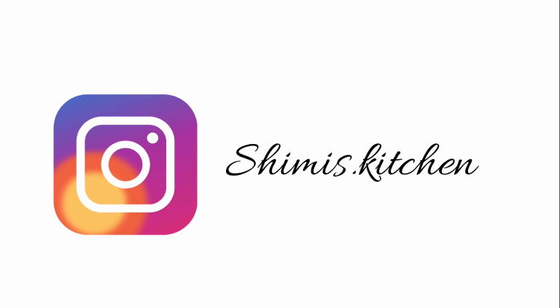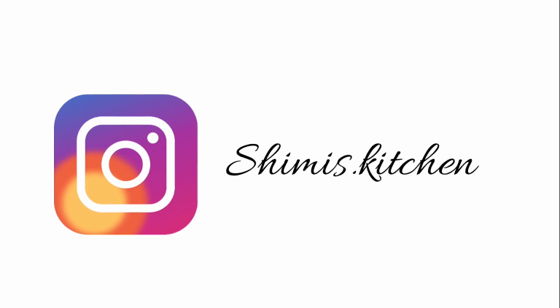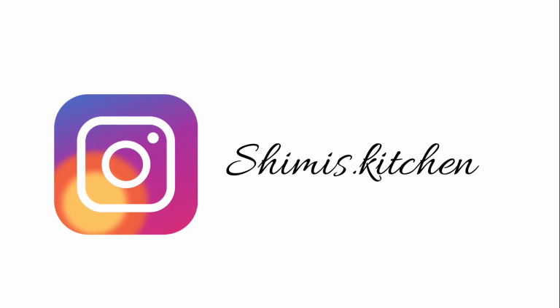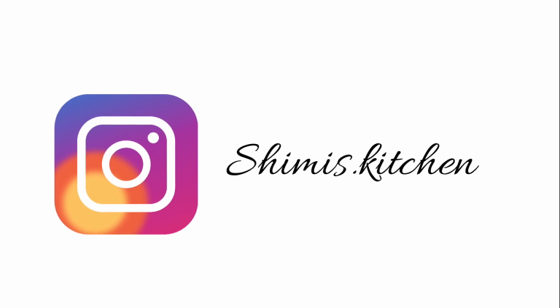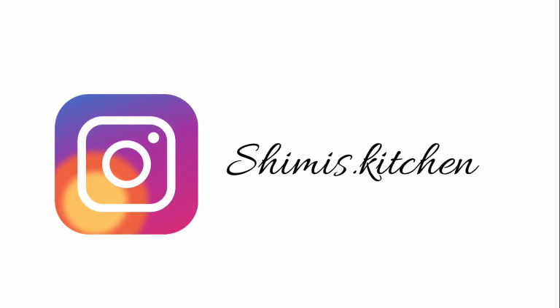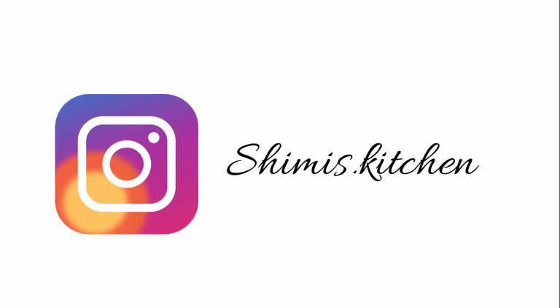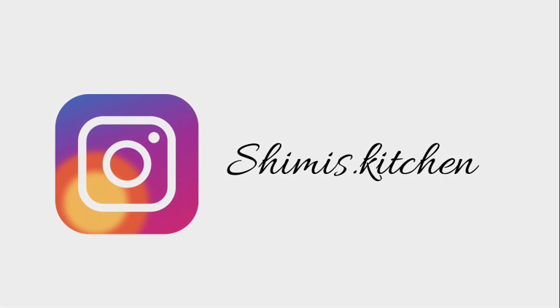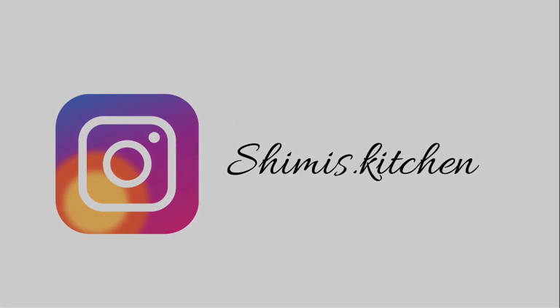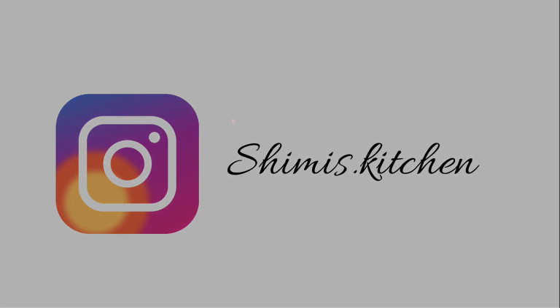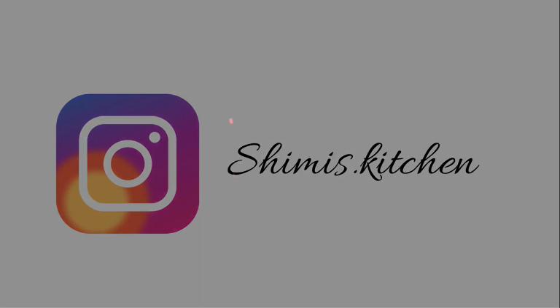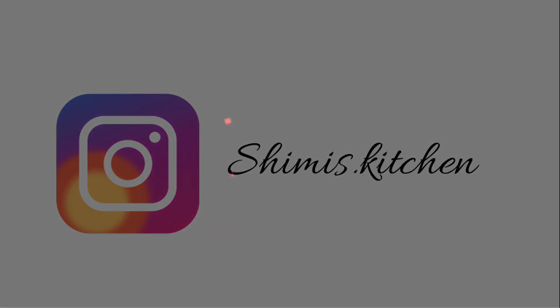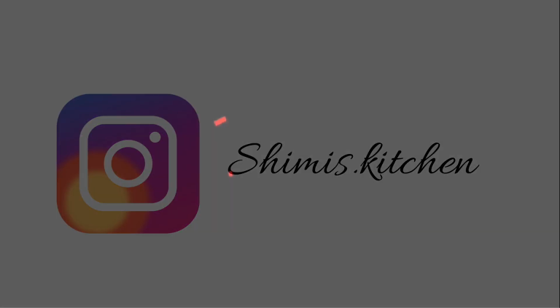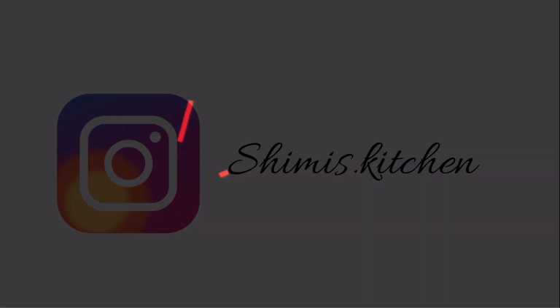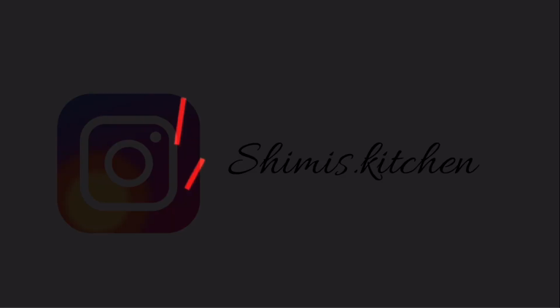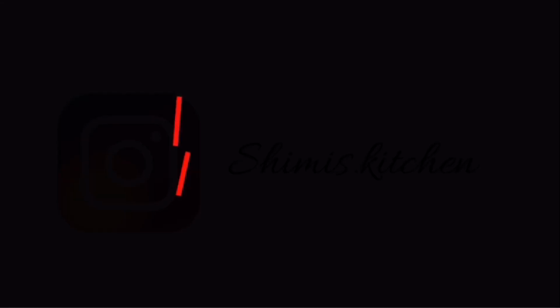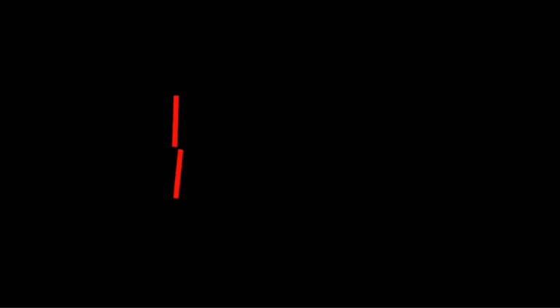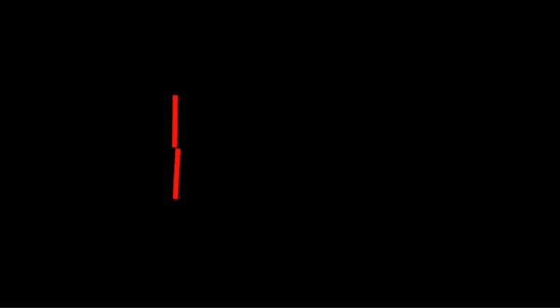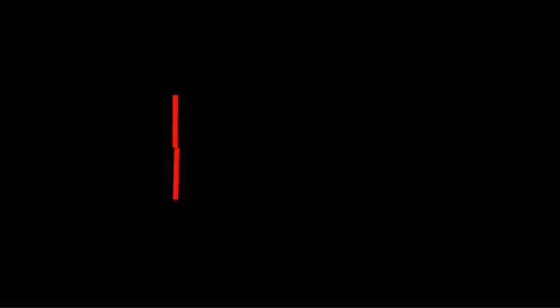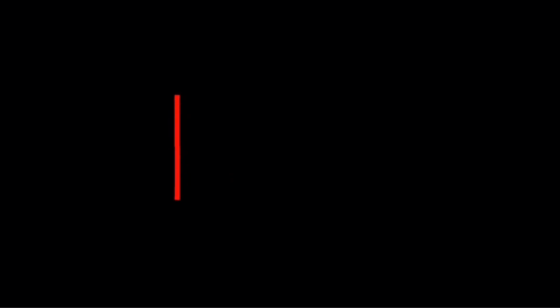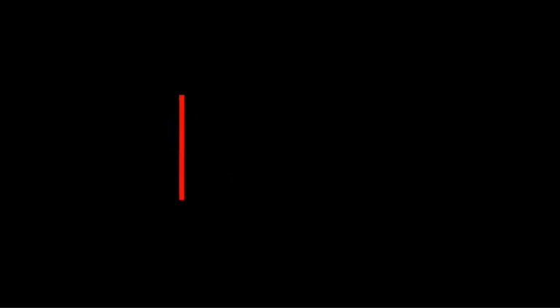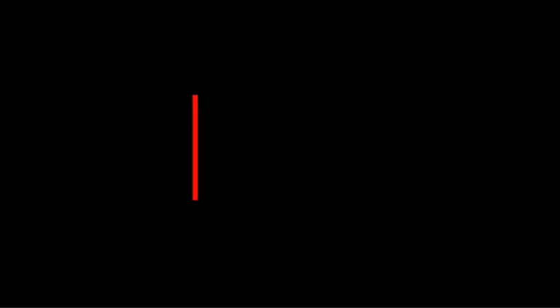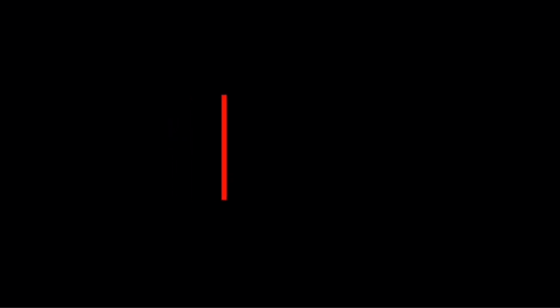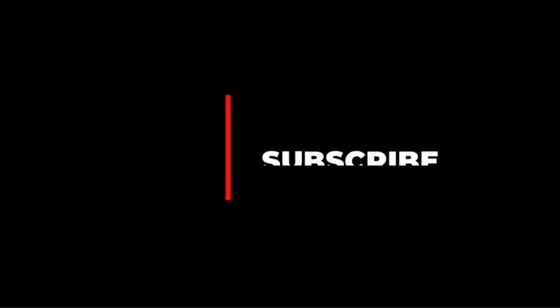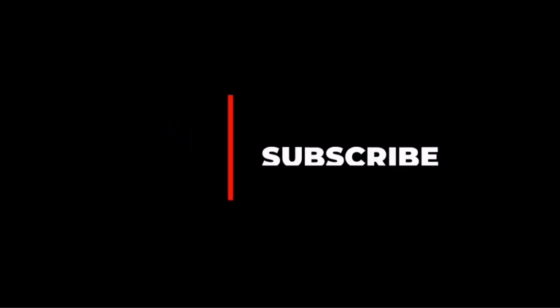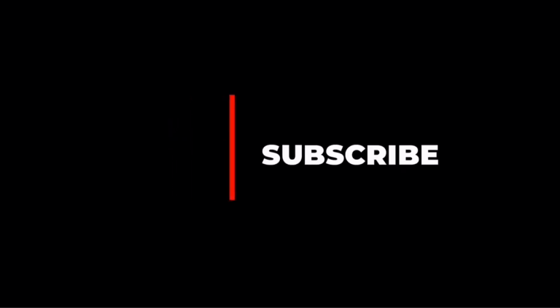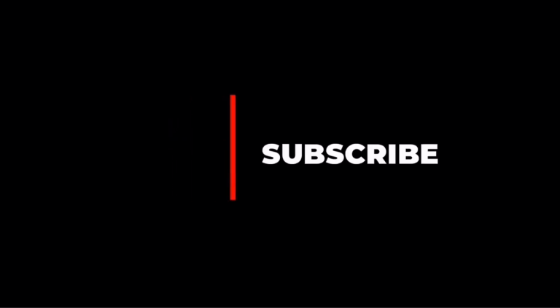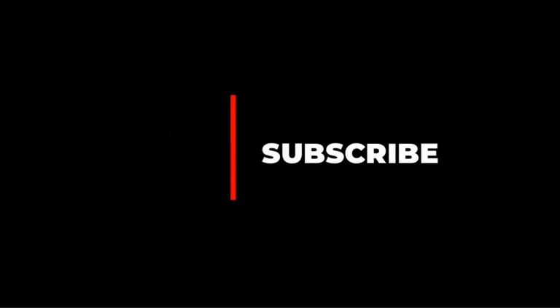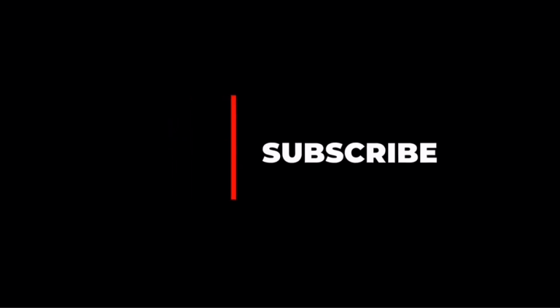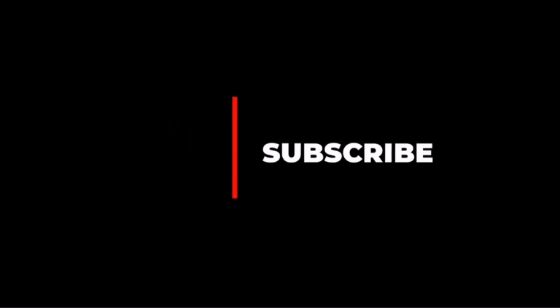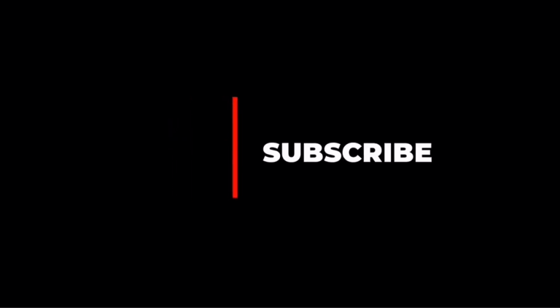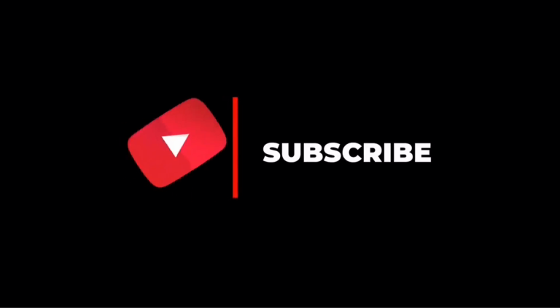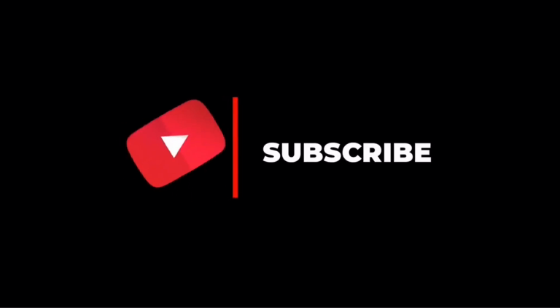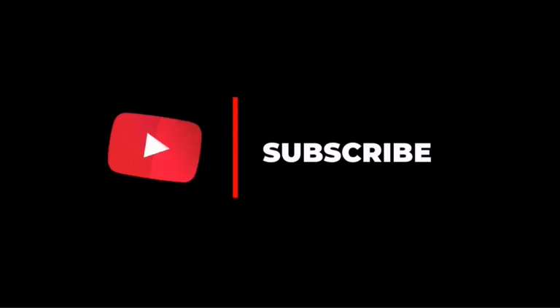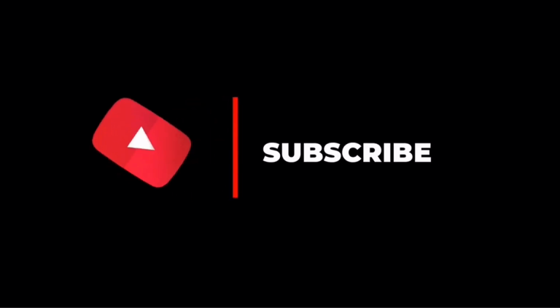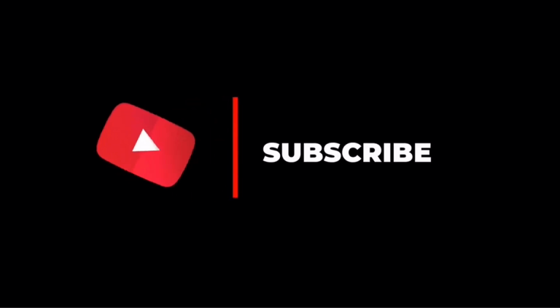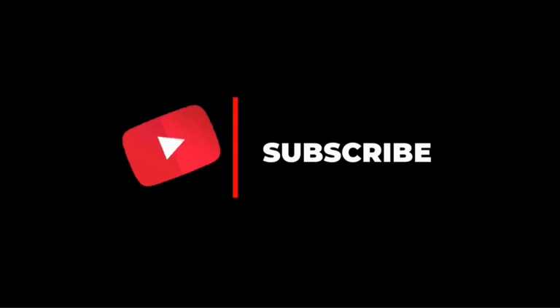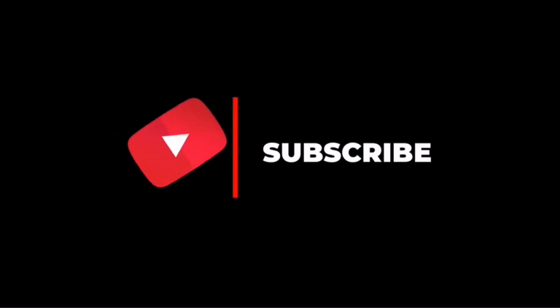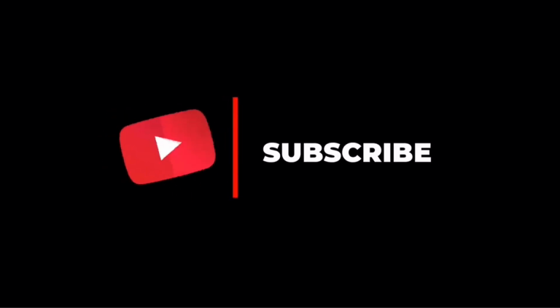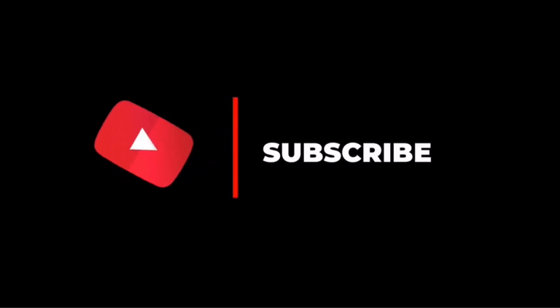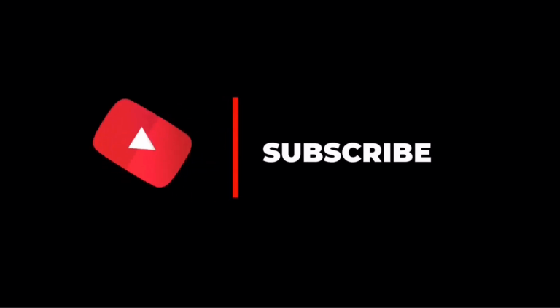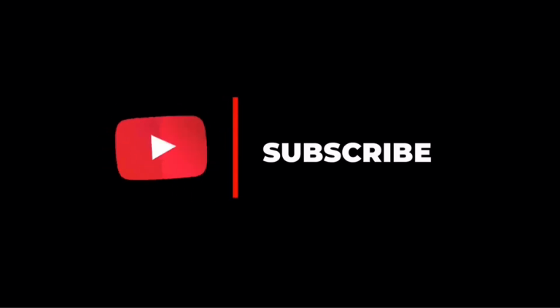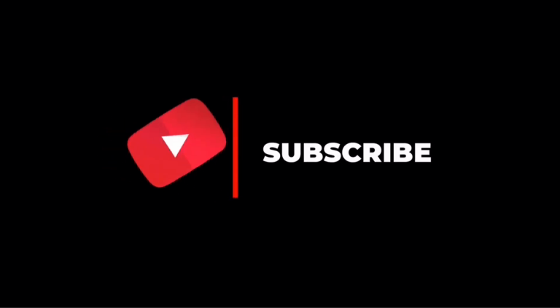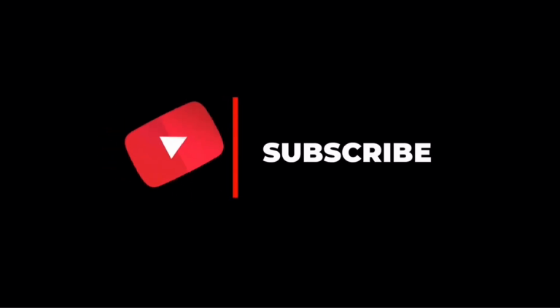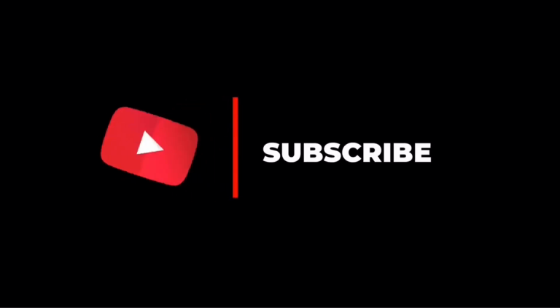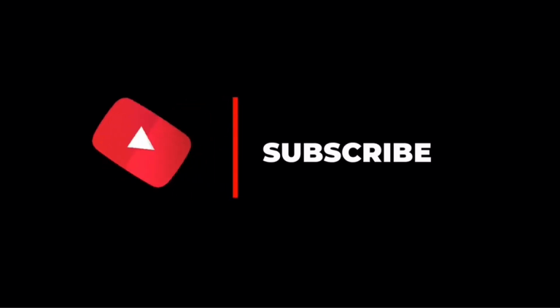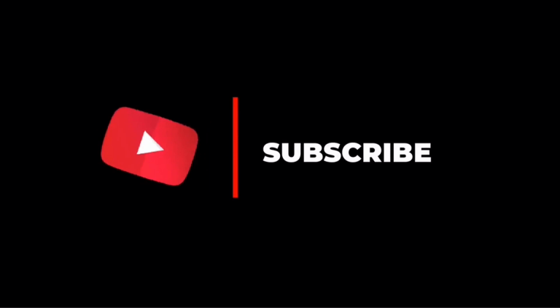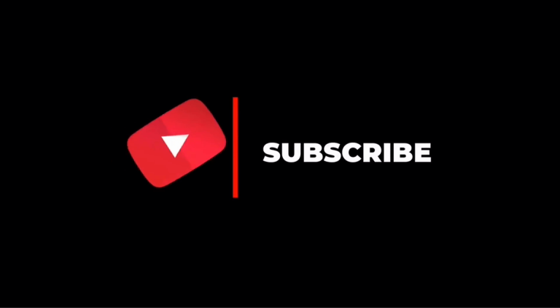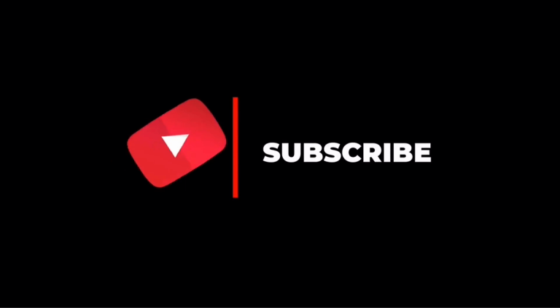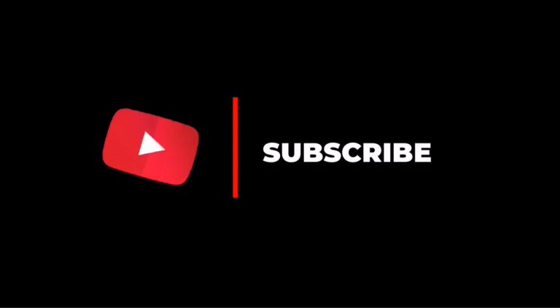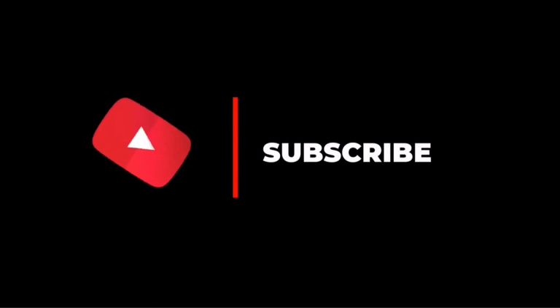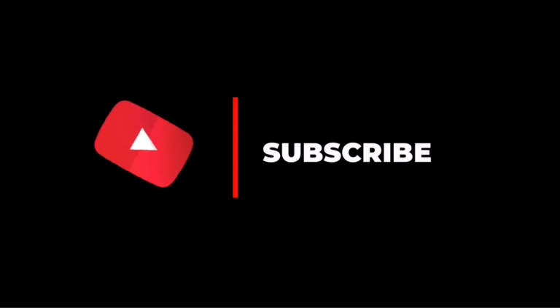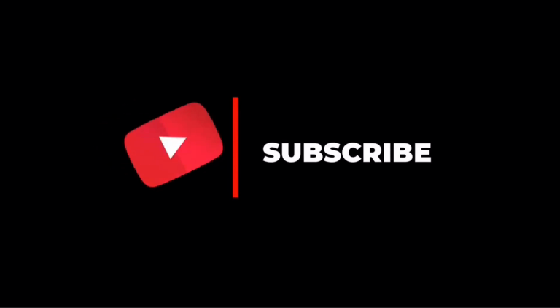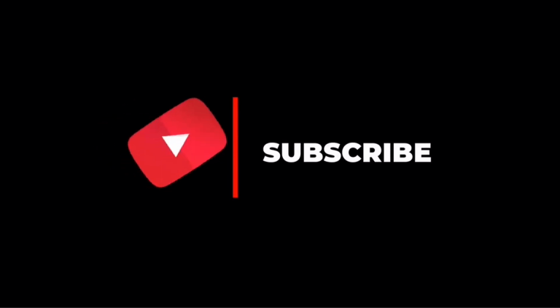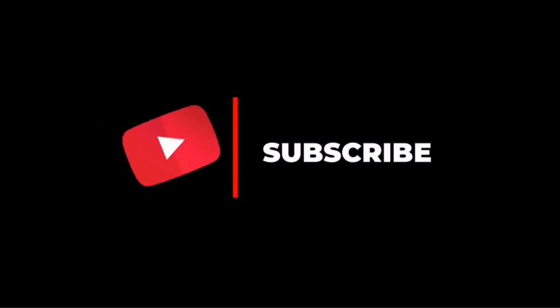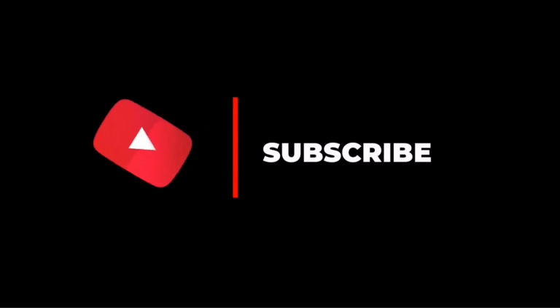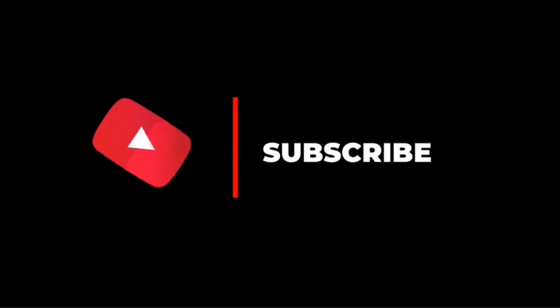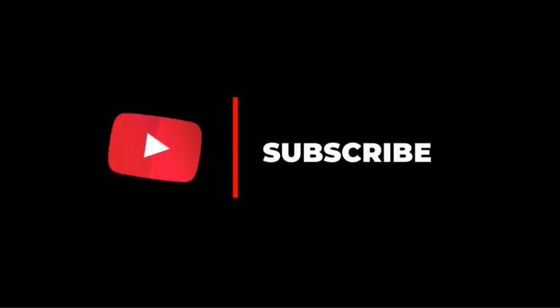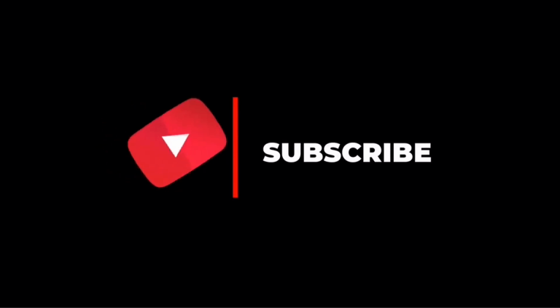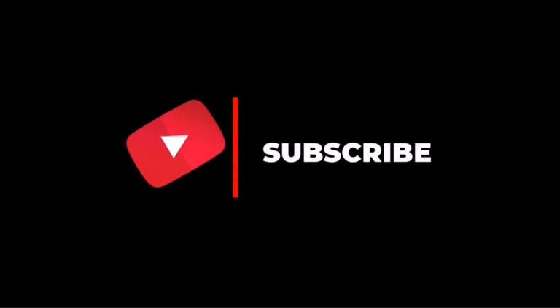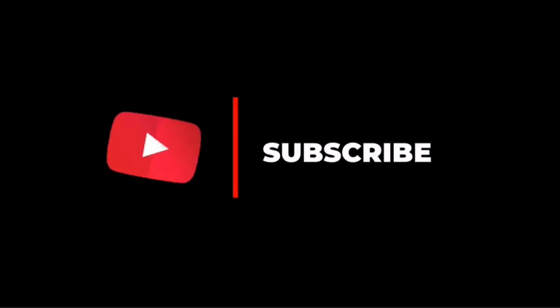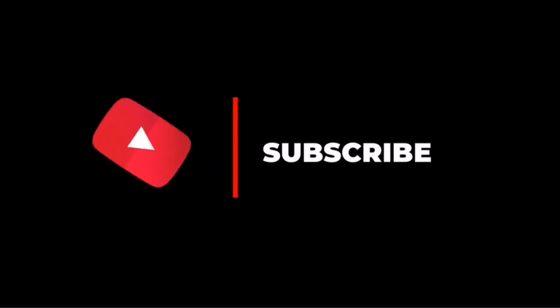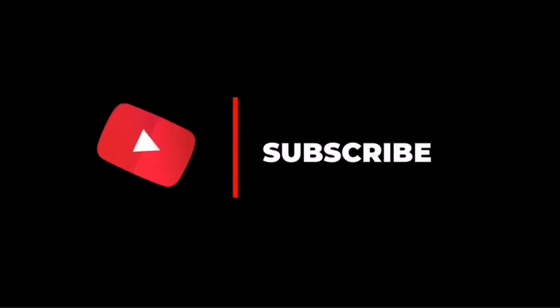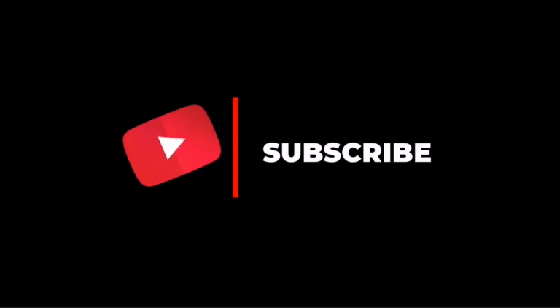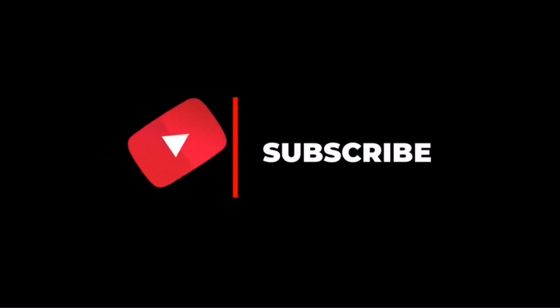Don't forget to subscribe to our channel, and when you do, click that little bell icon. See you with more interesting recipes. Take care, stay healthy and have a nice day.